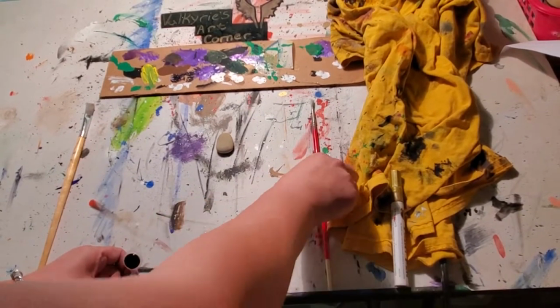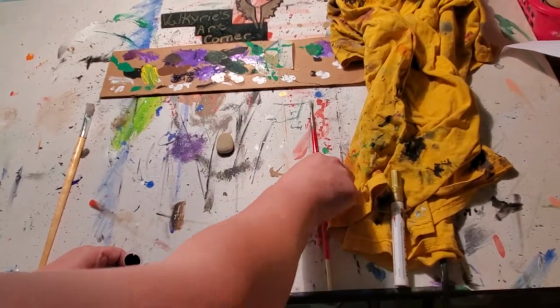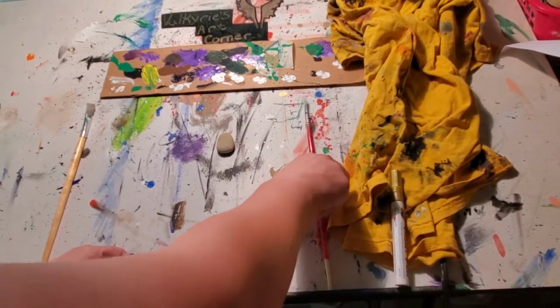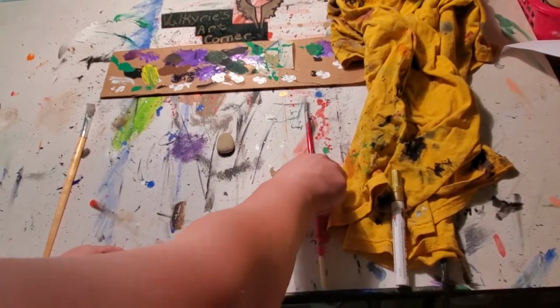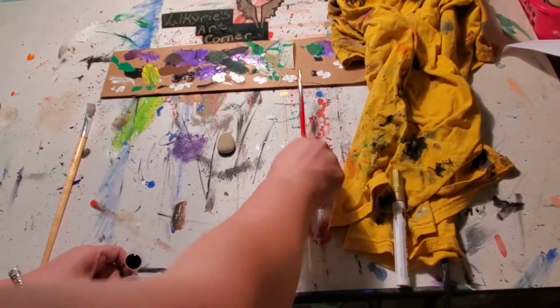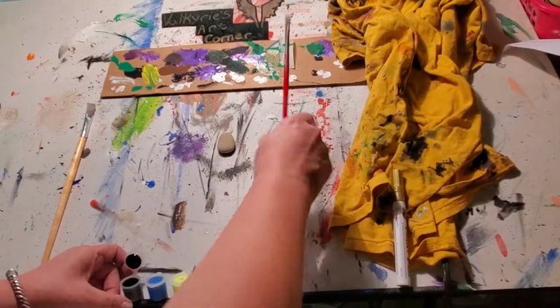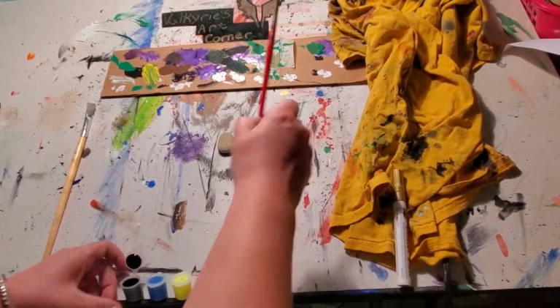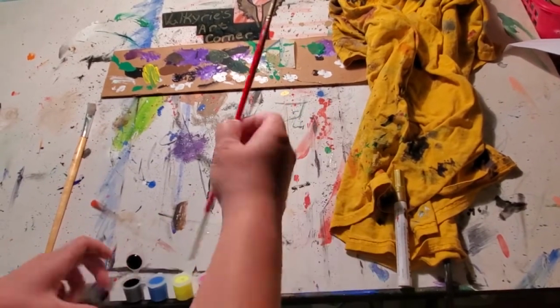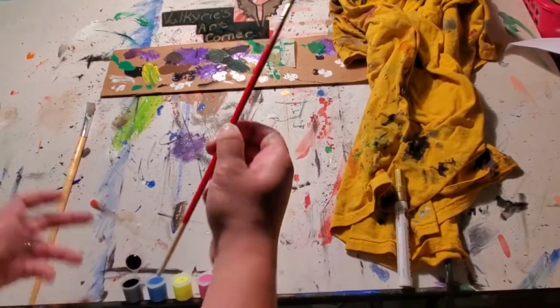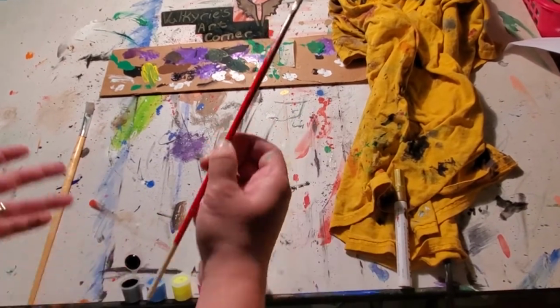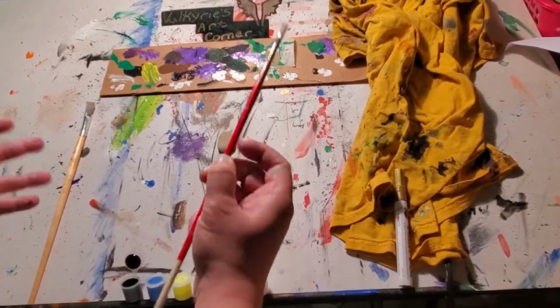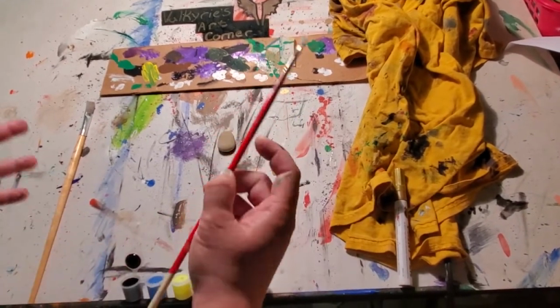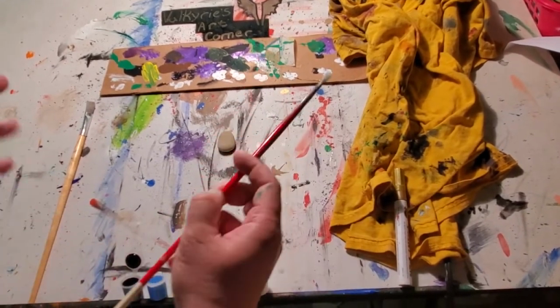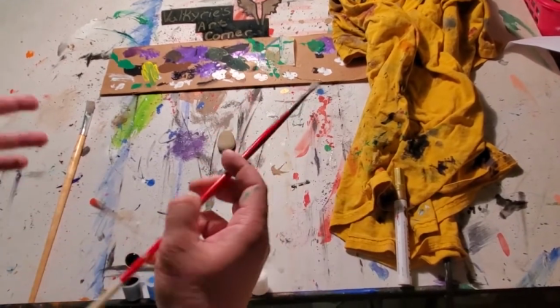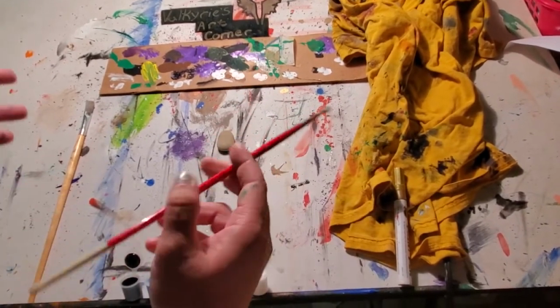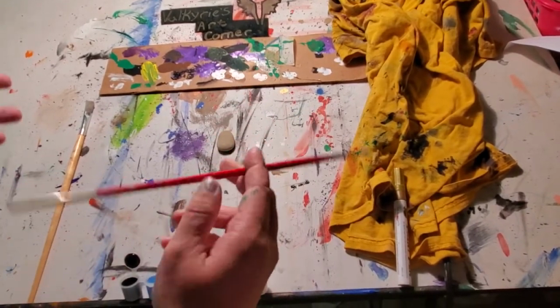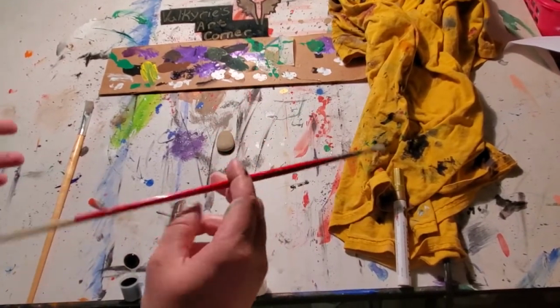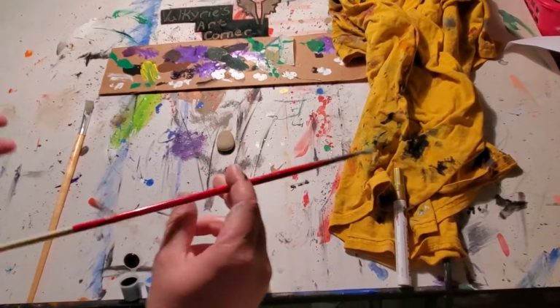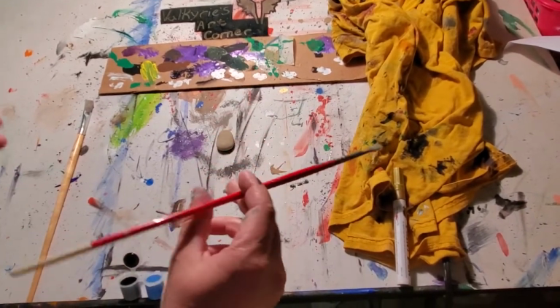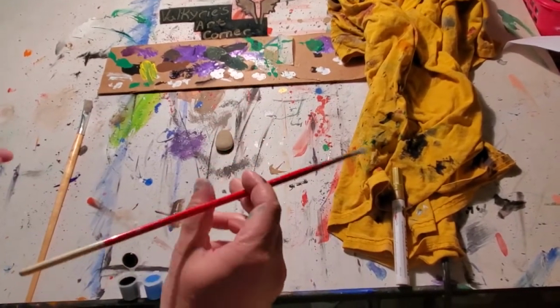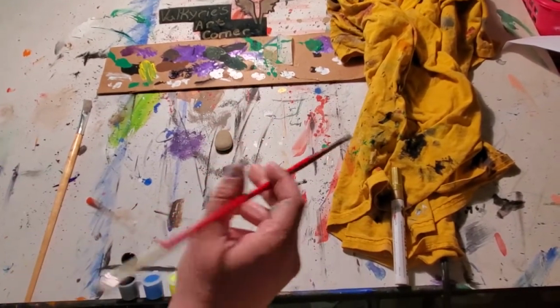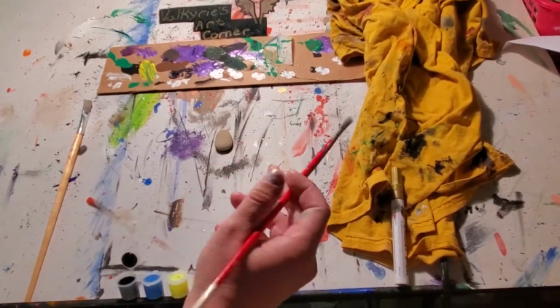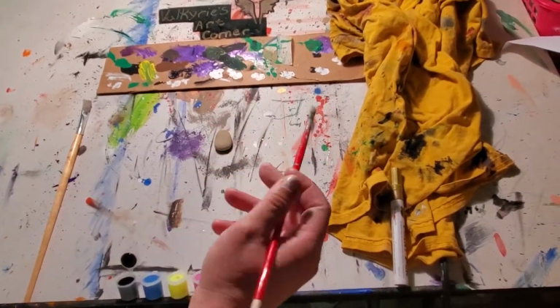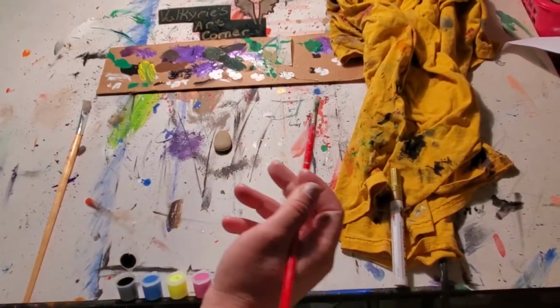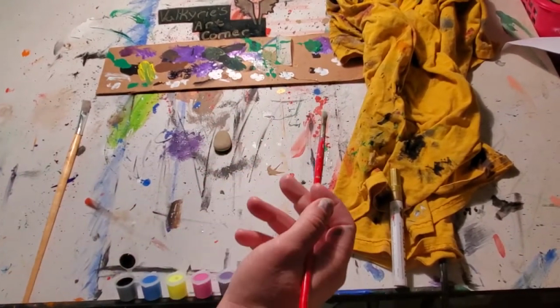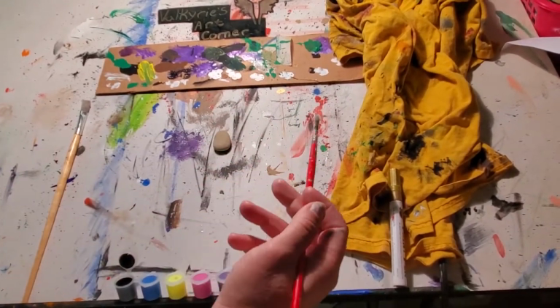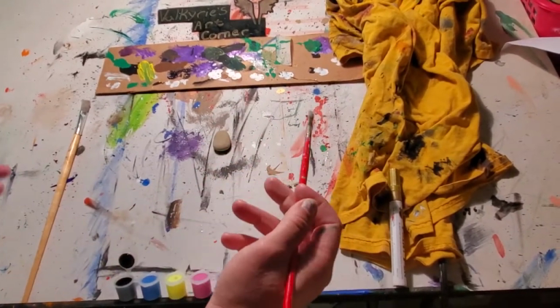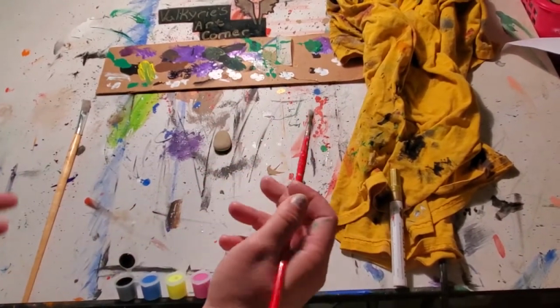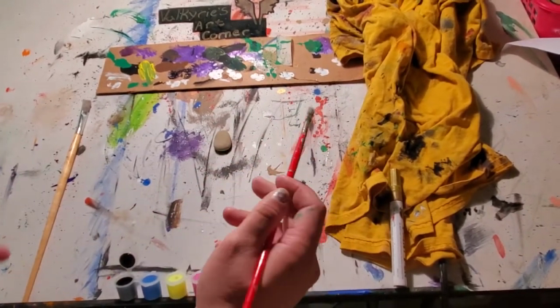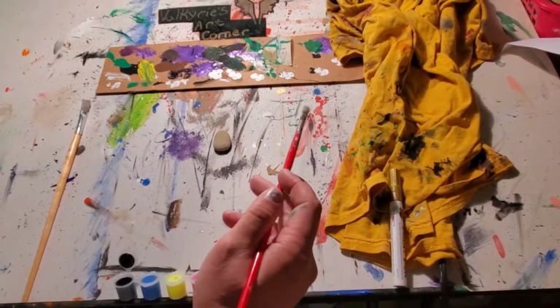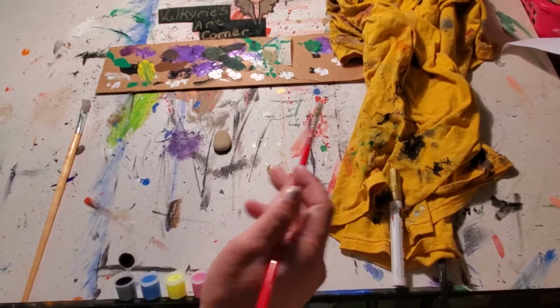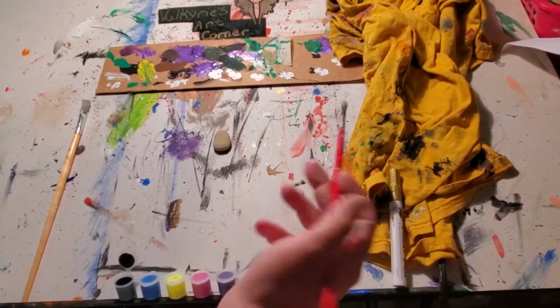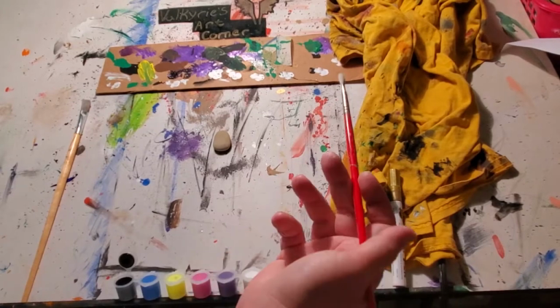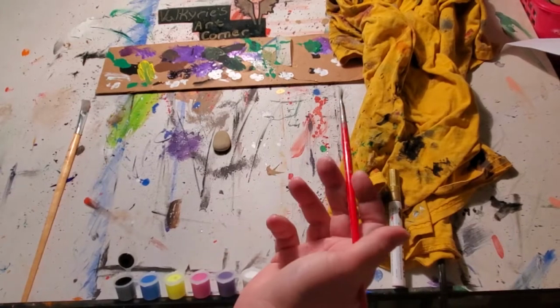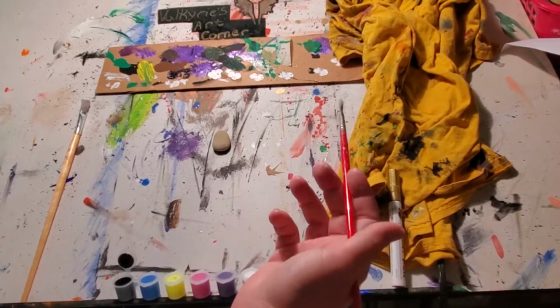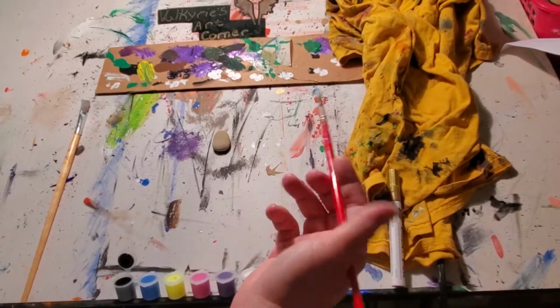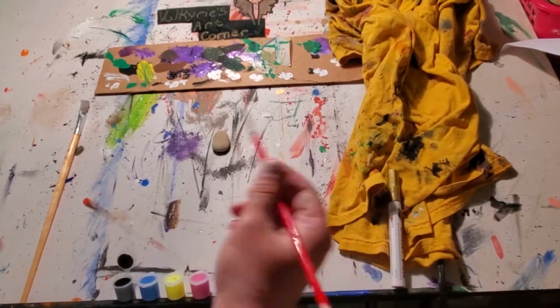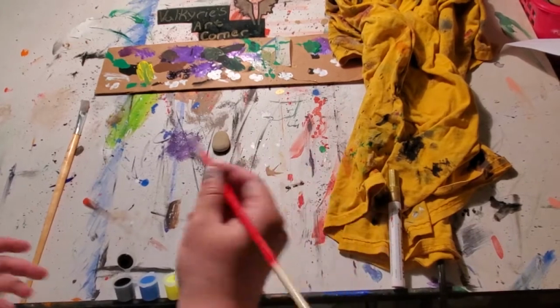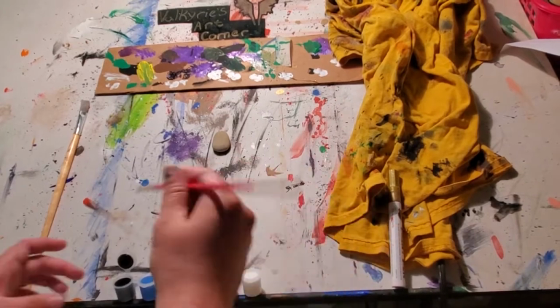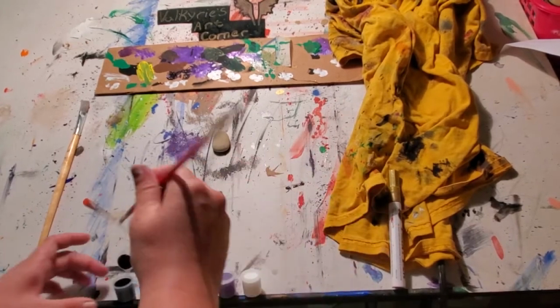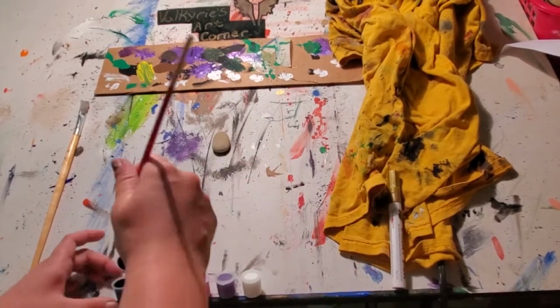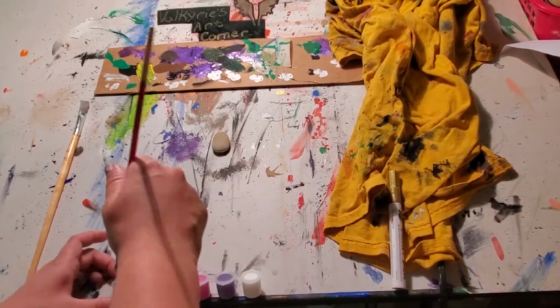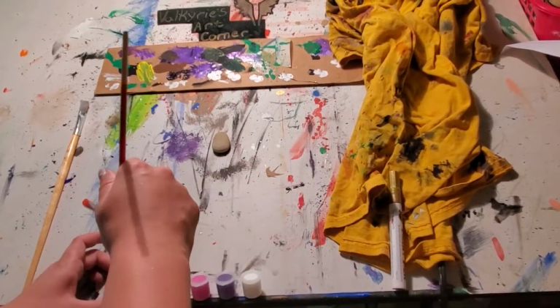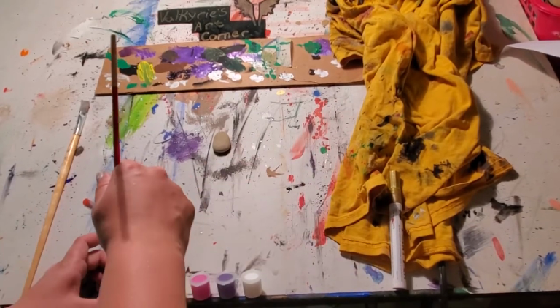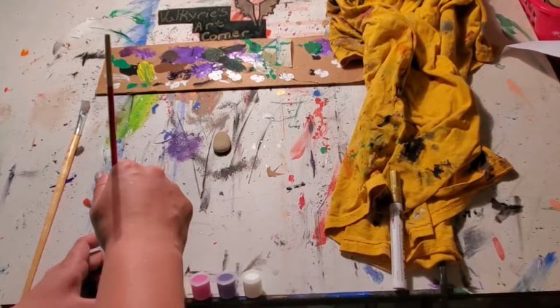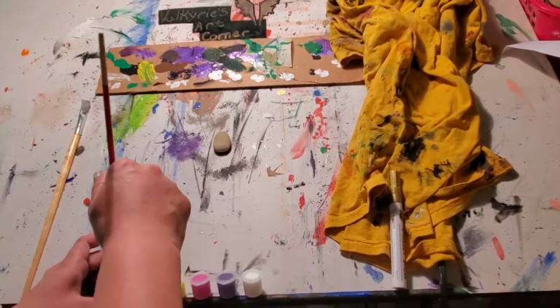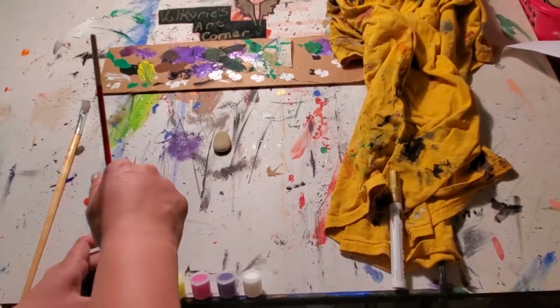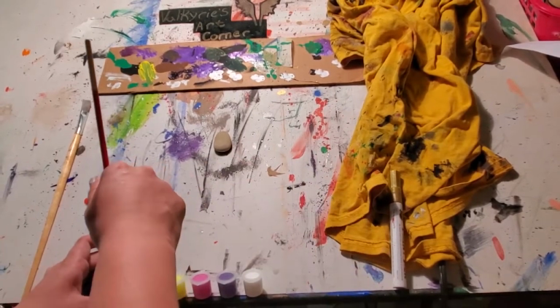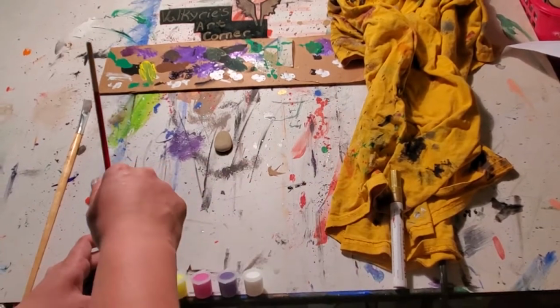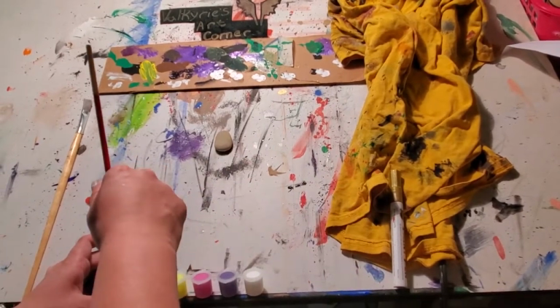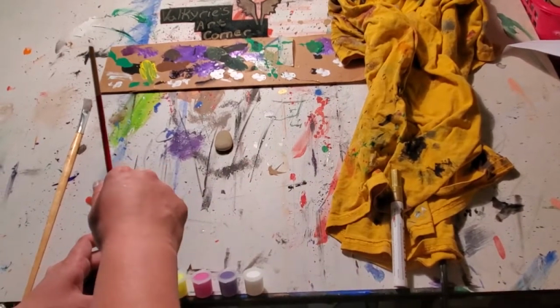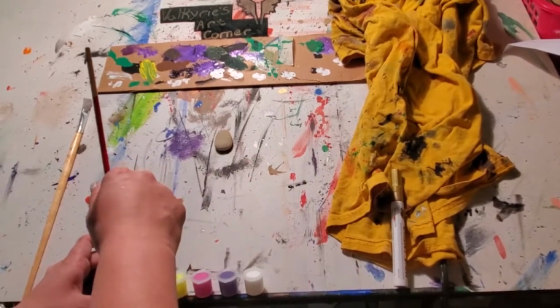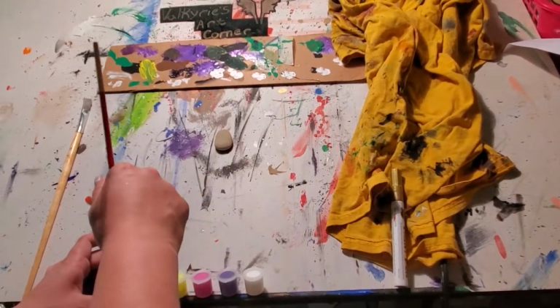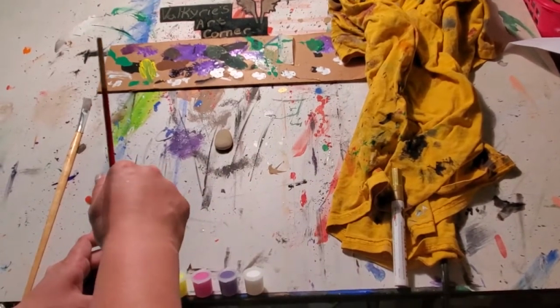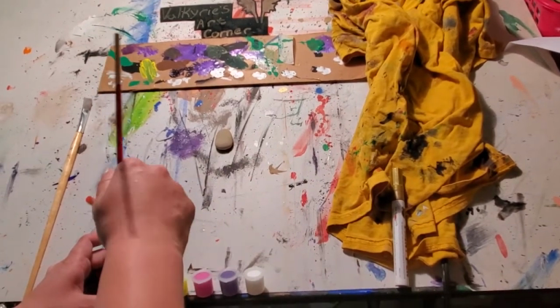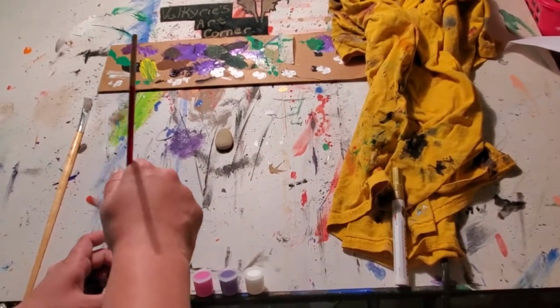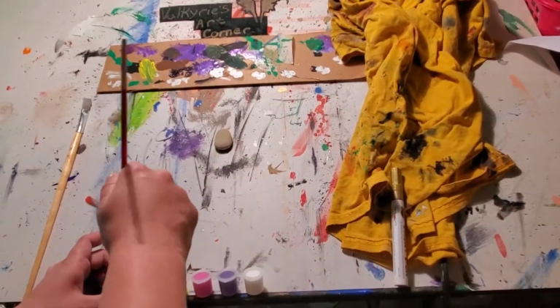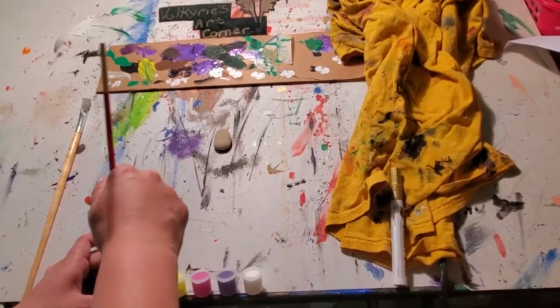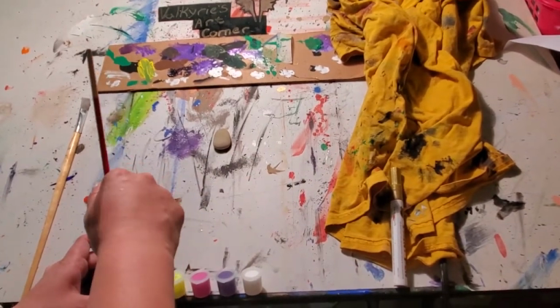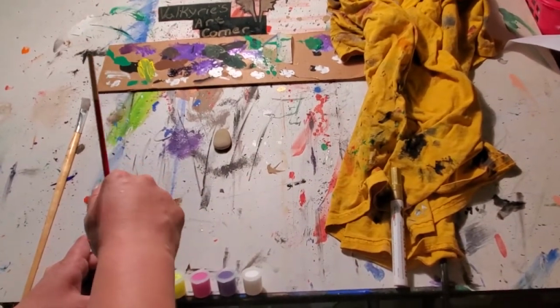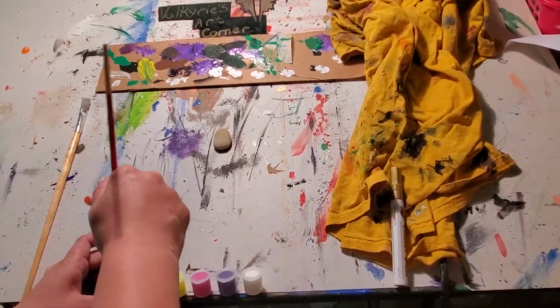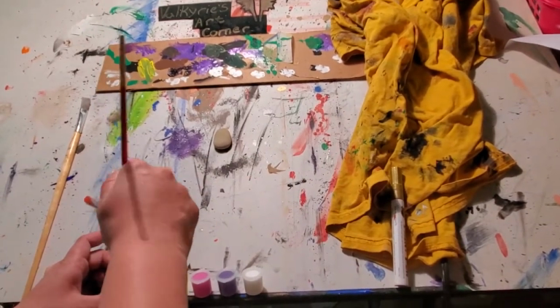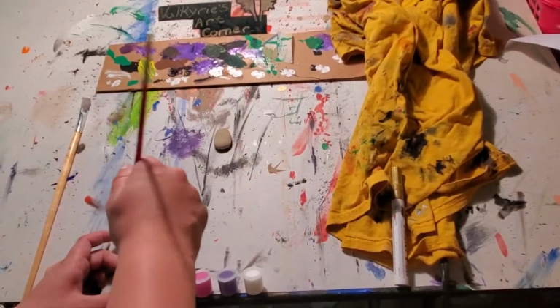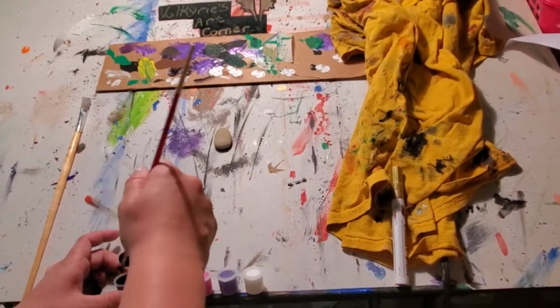So what we're going to paint on the rock today is a galaxy. It's going to take a couple minutes or so to dry, so we're going to go ahead and get into doing that.